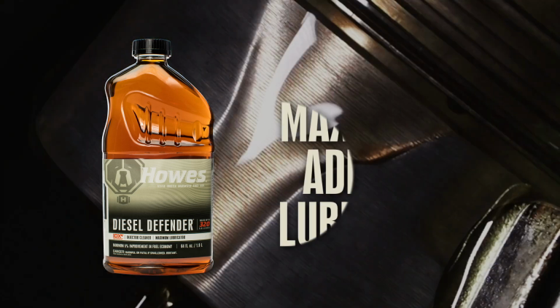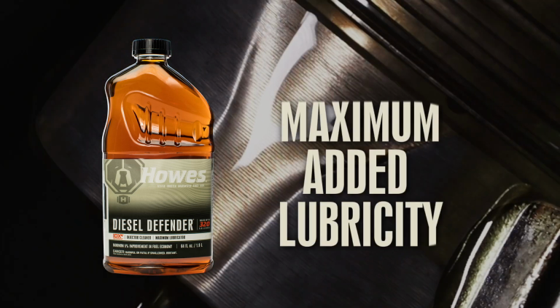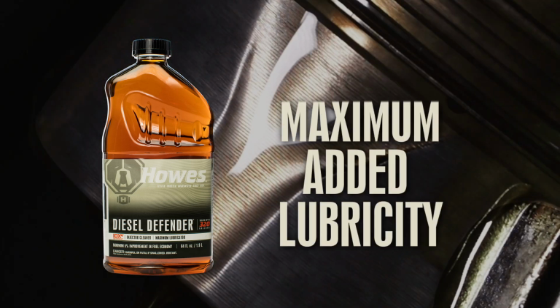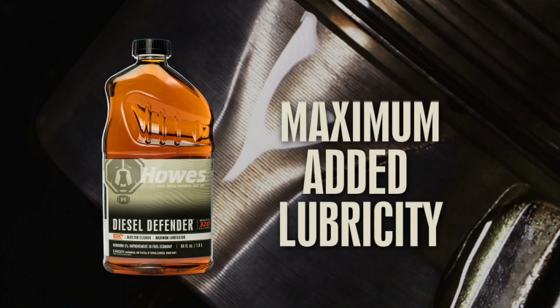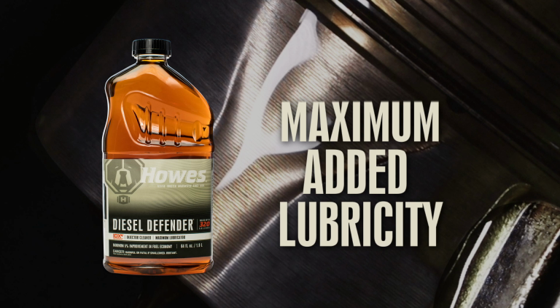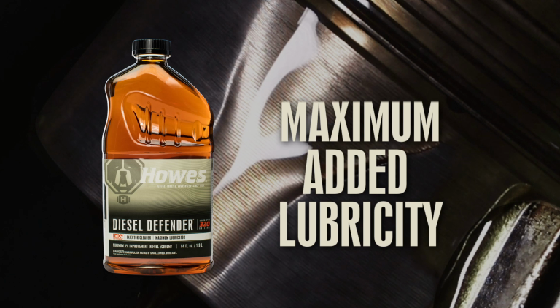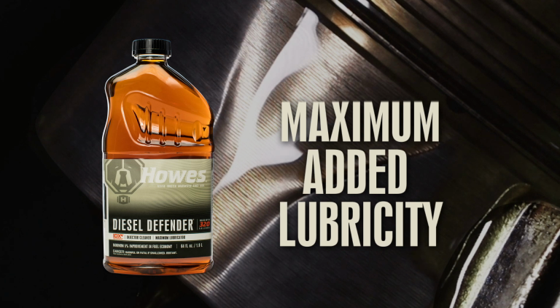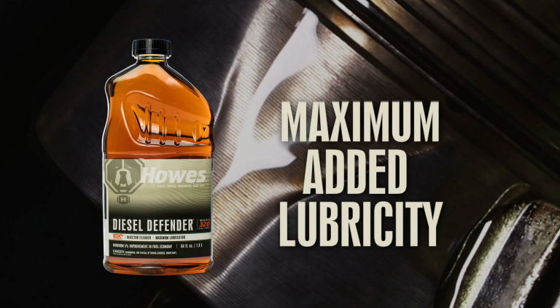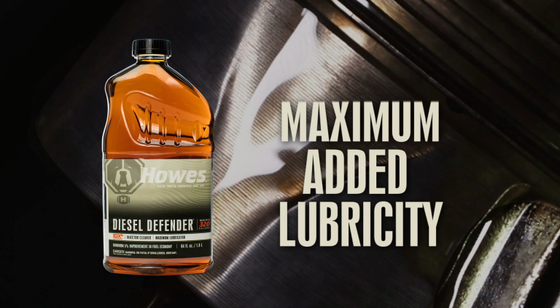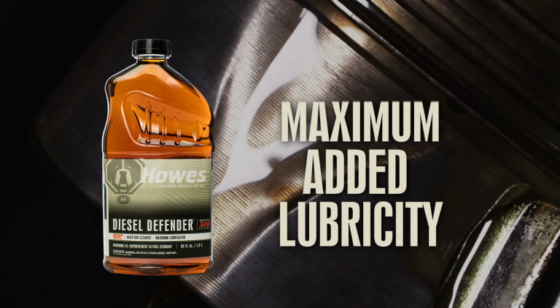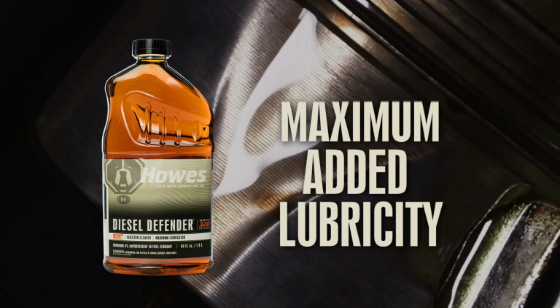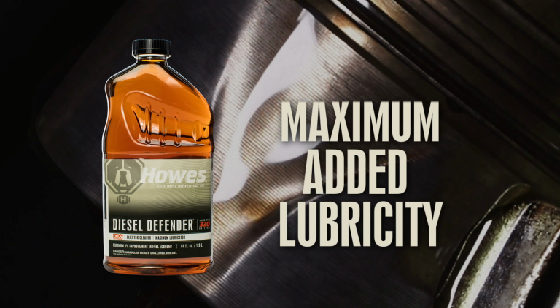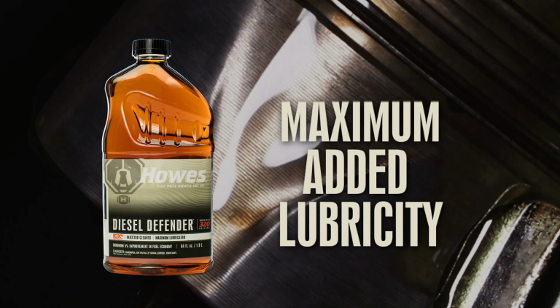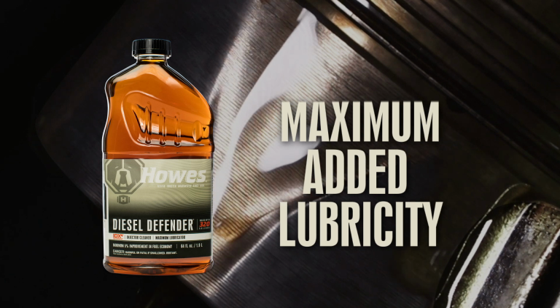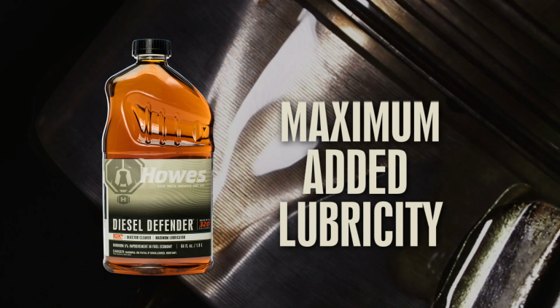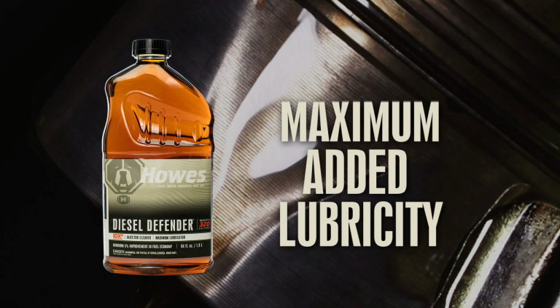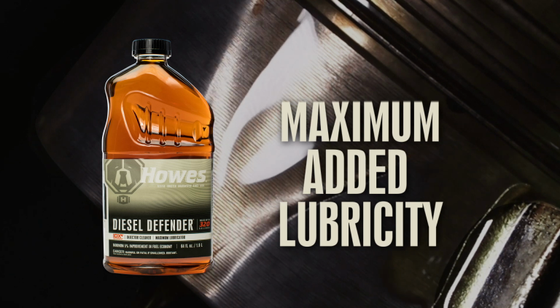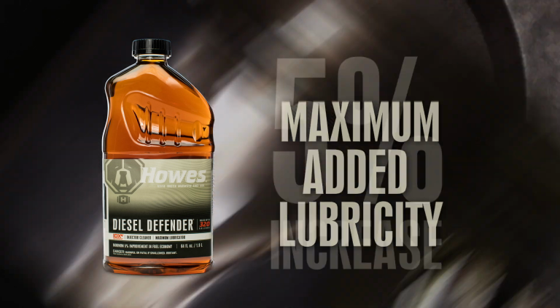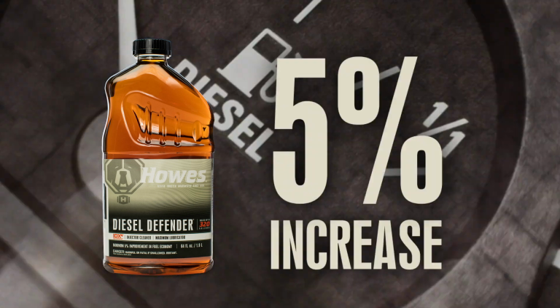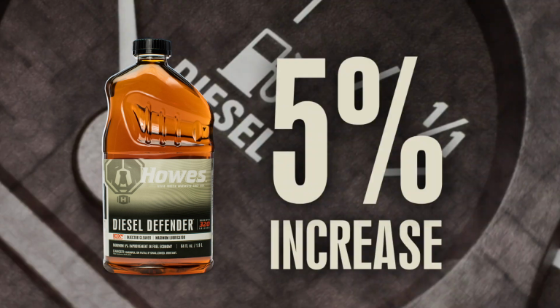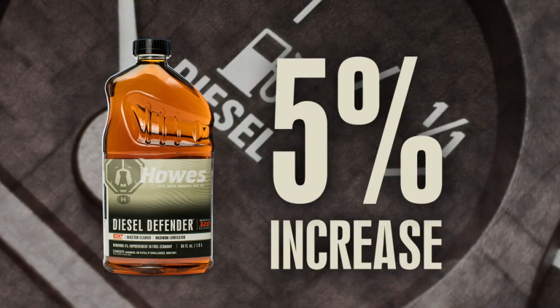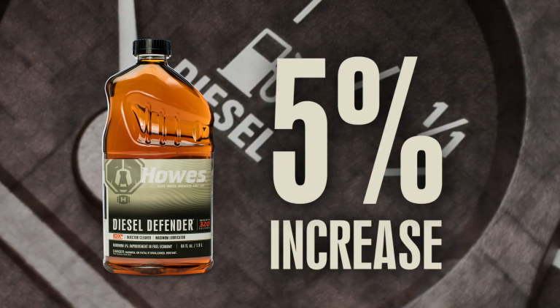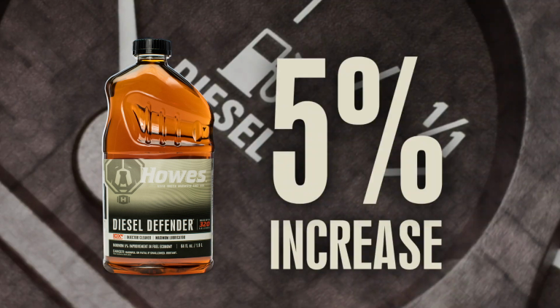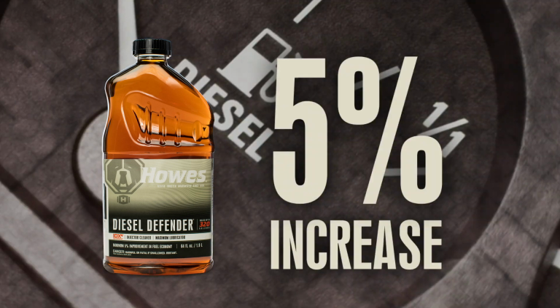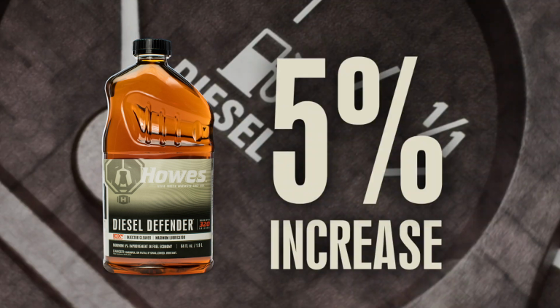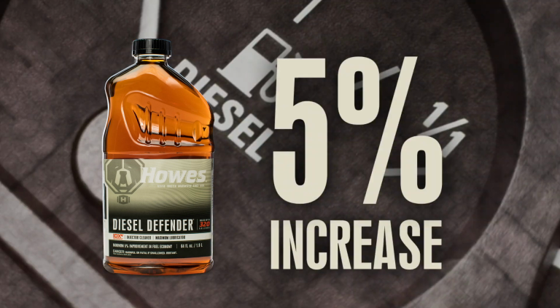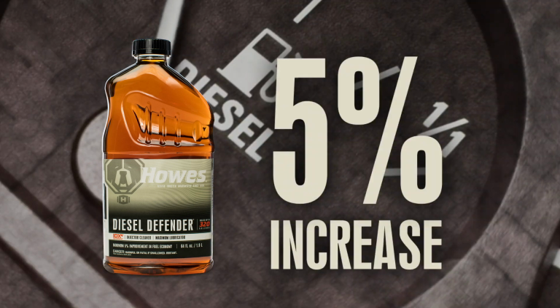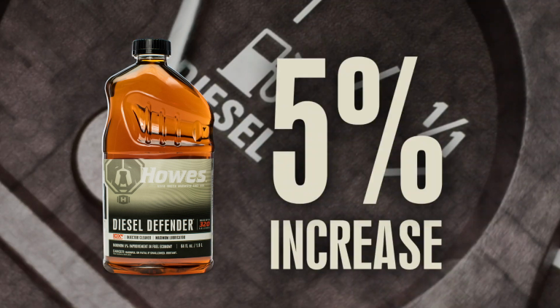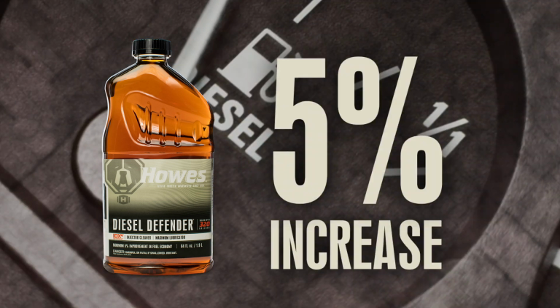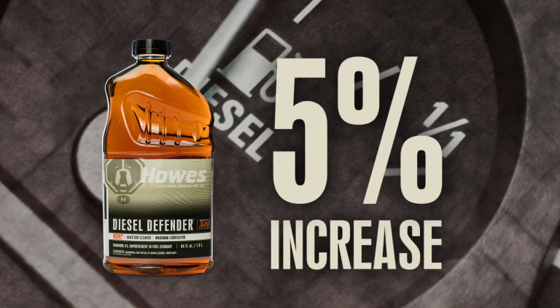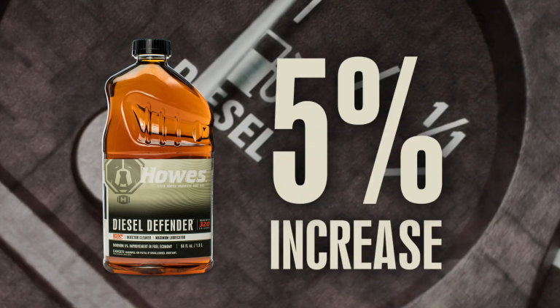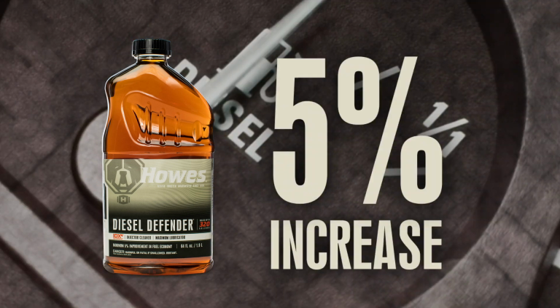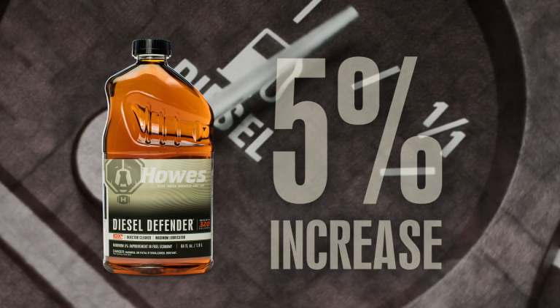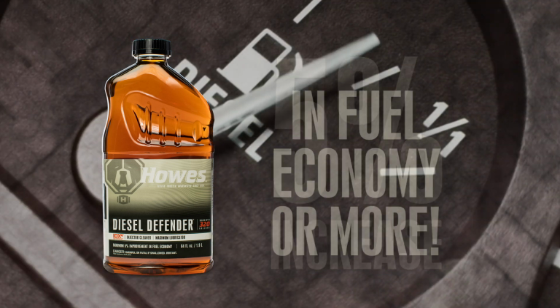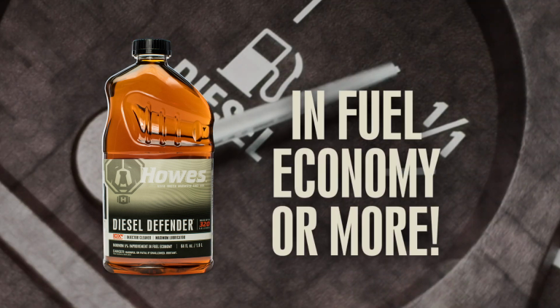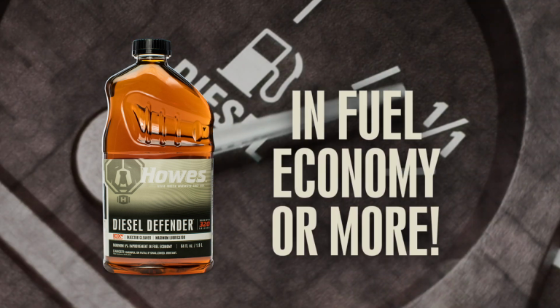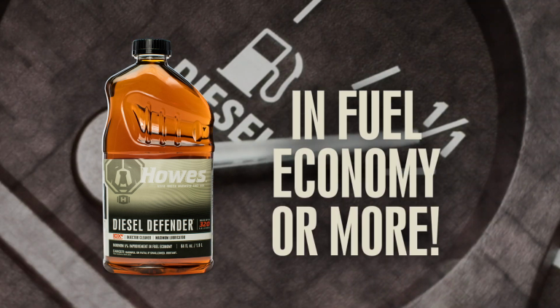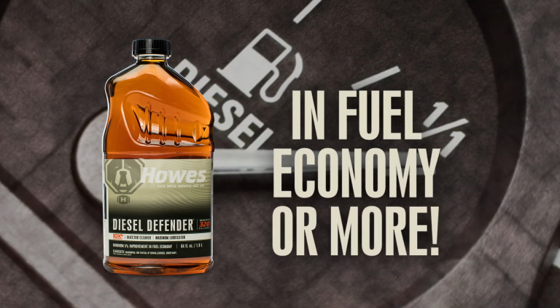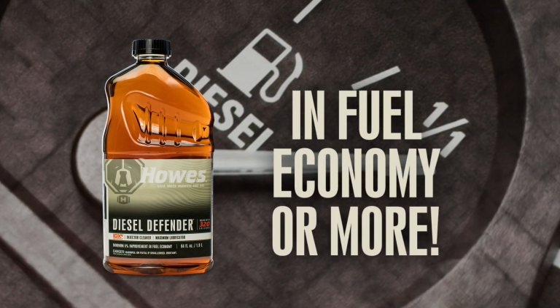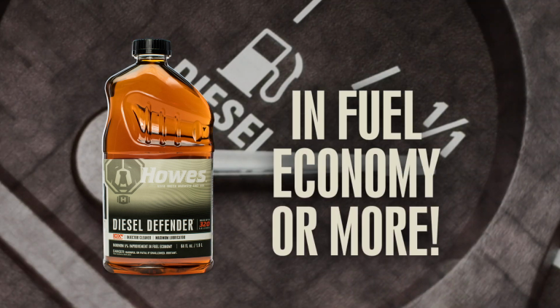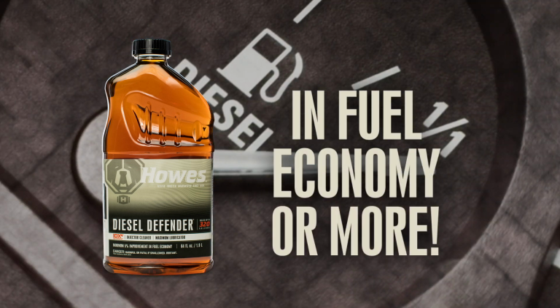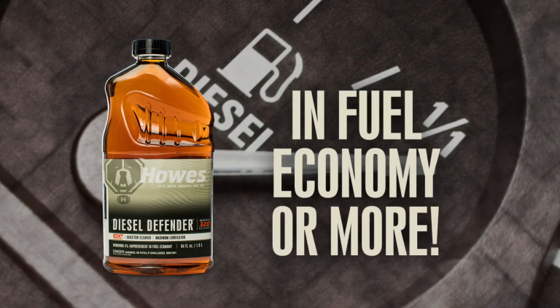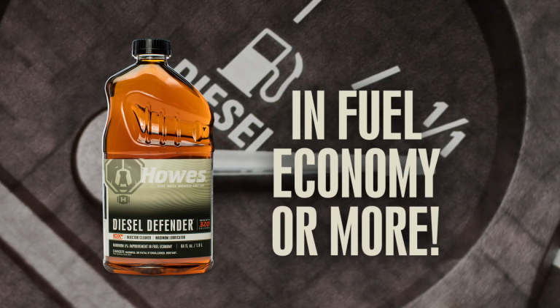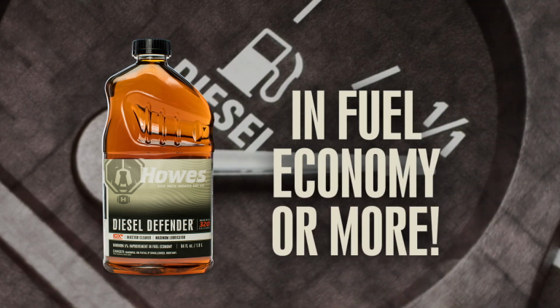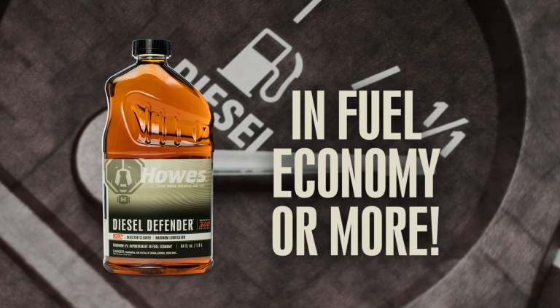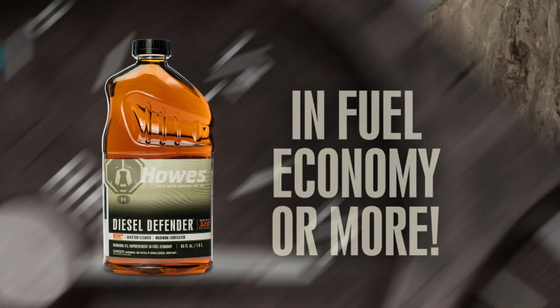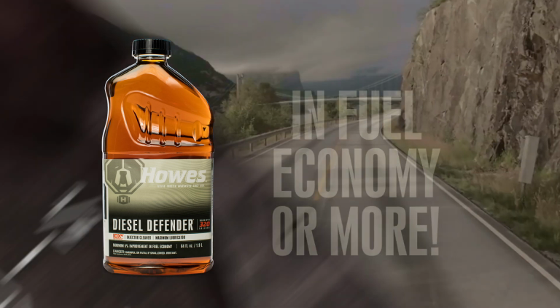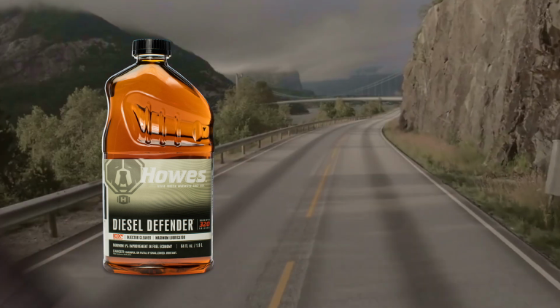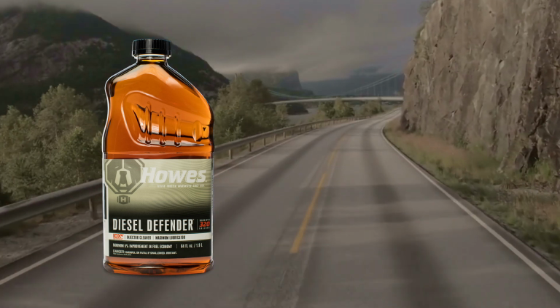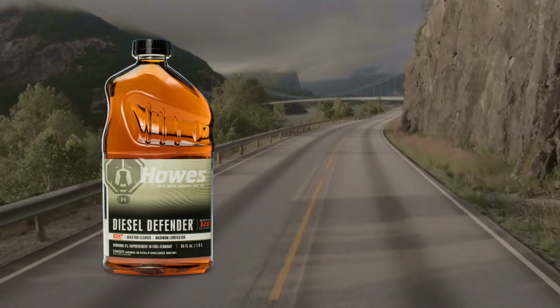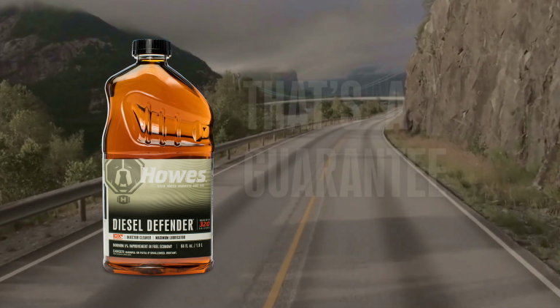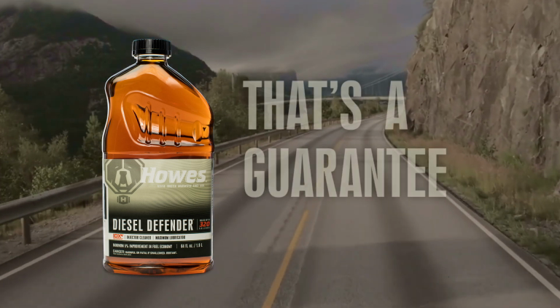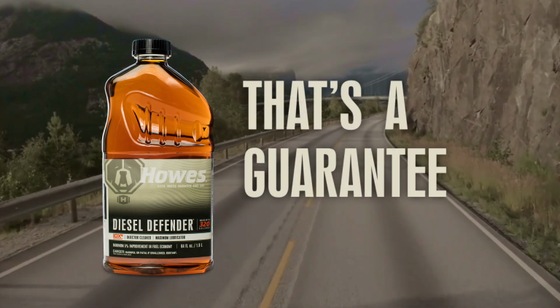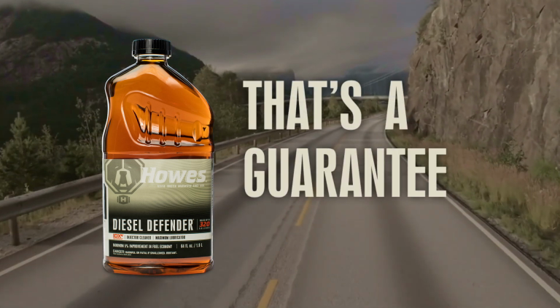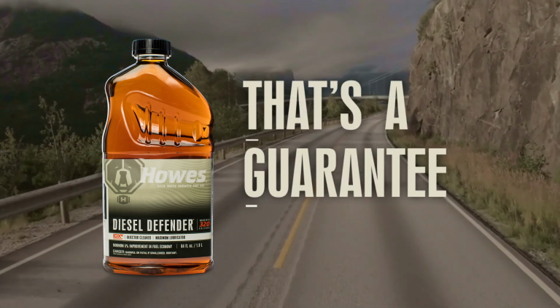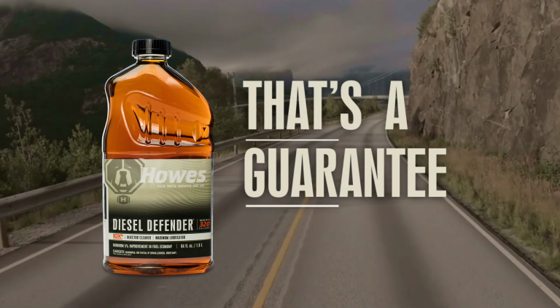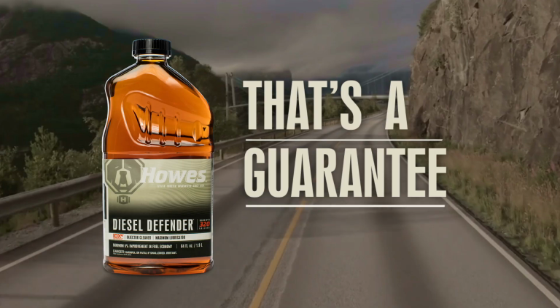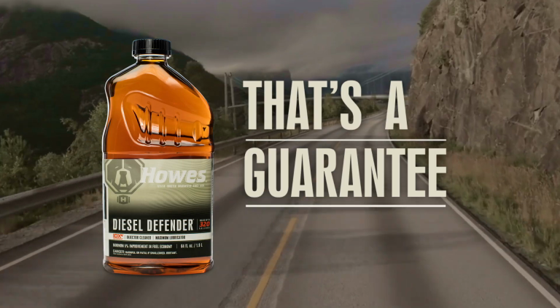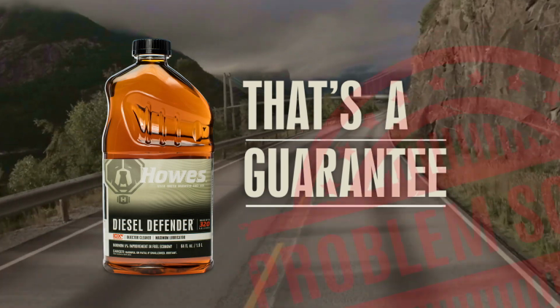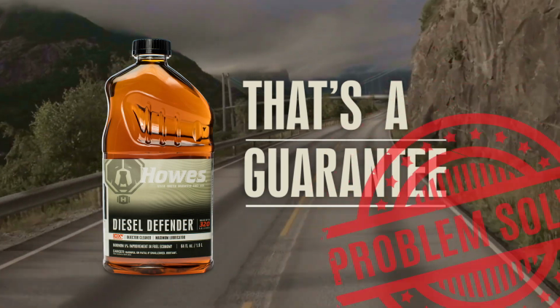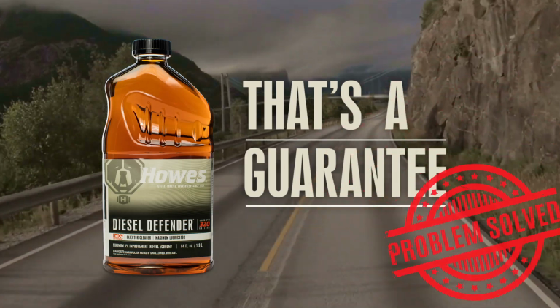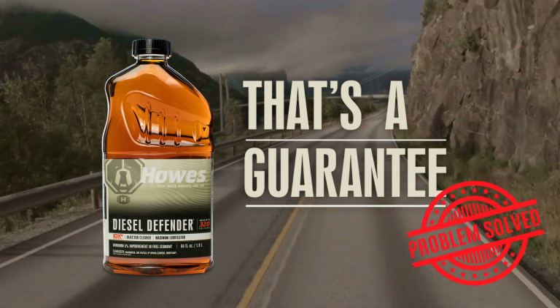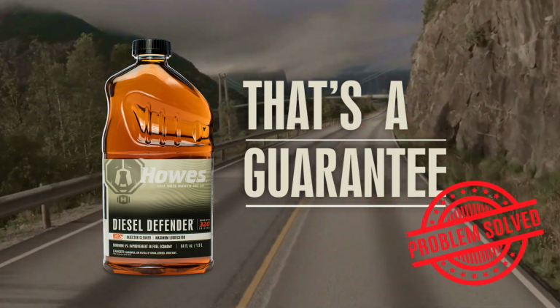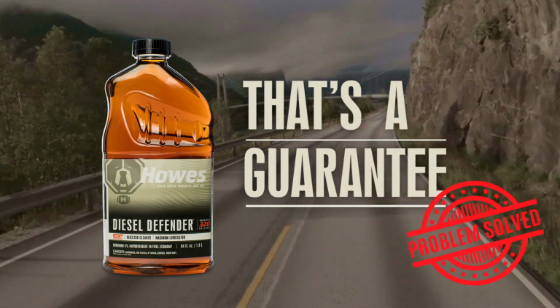Plus, with maximum added lubricity, you'll see a 5% increase in fuel economy or more. That's a guarantee.